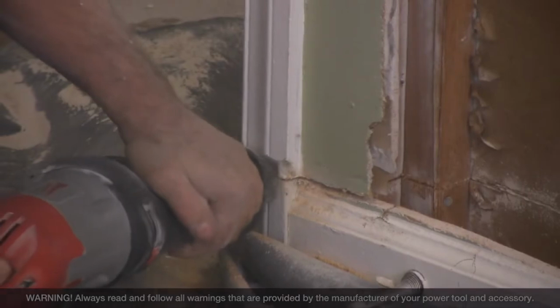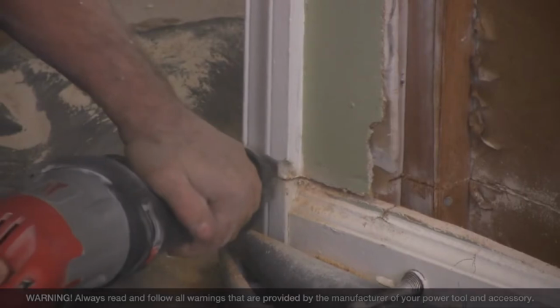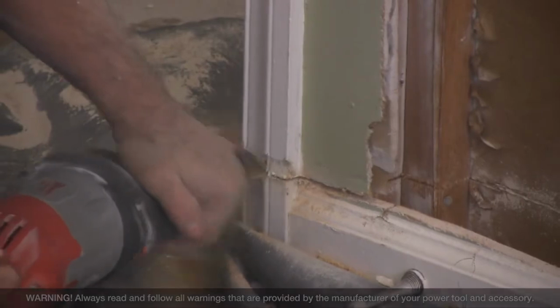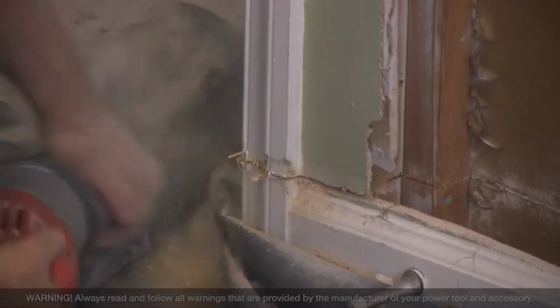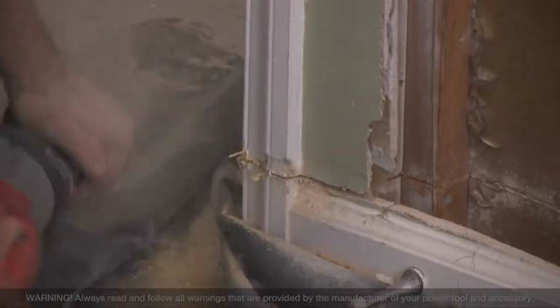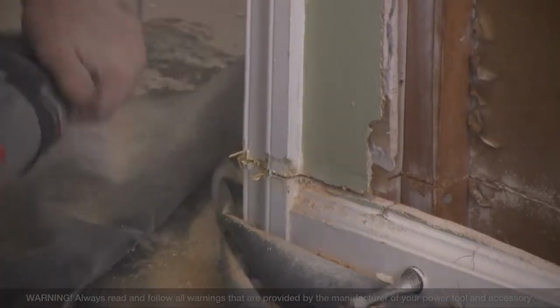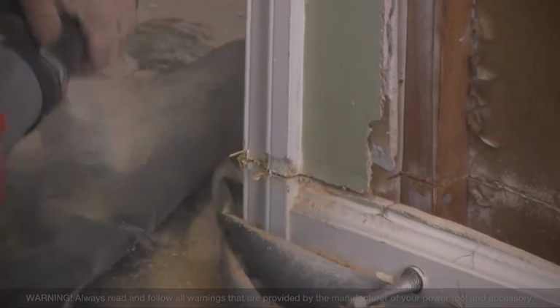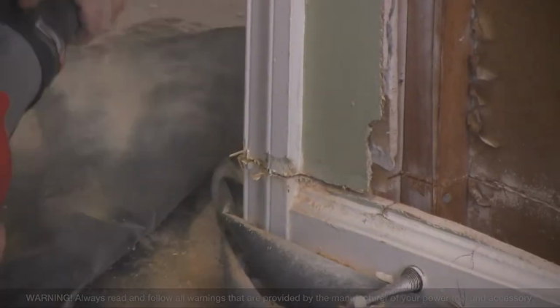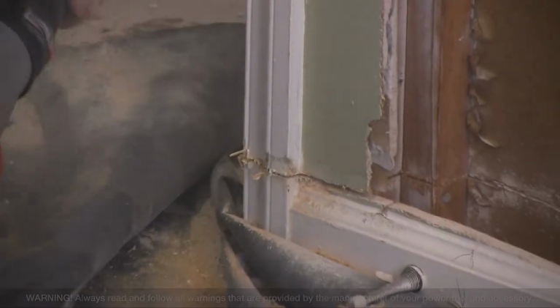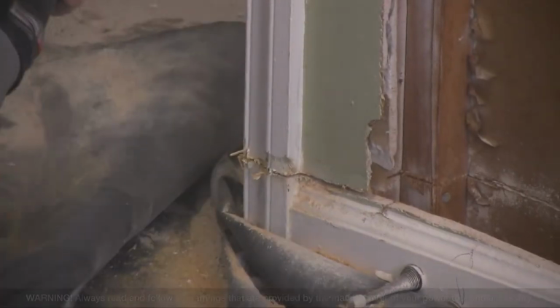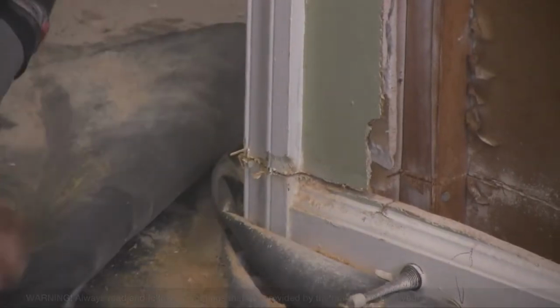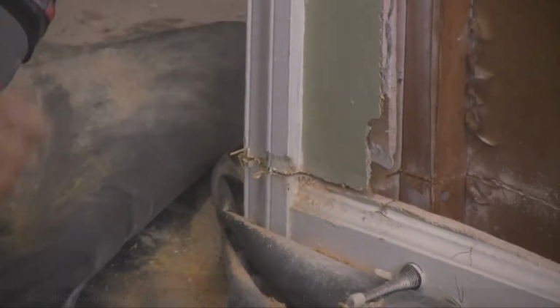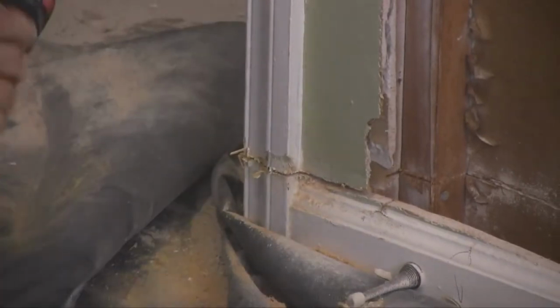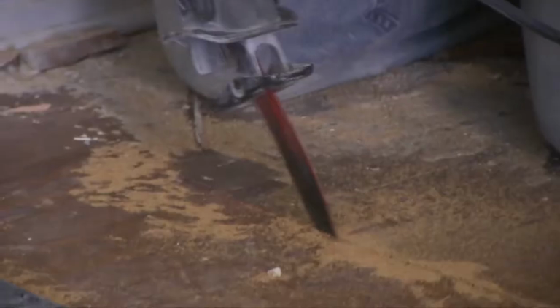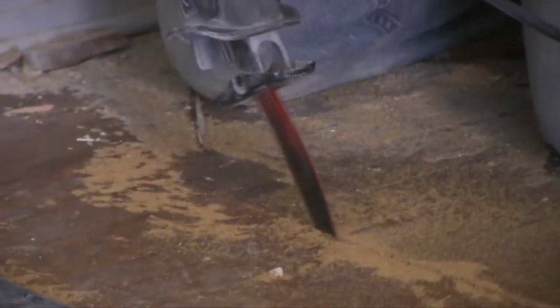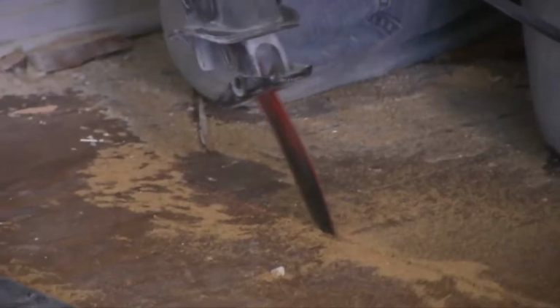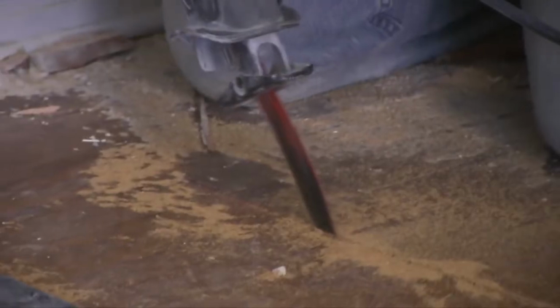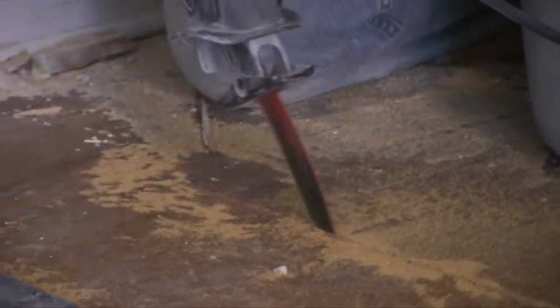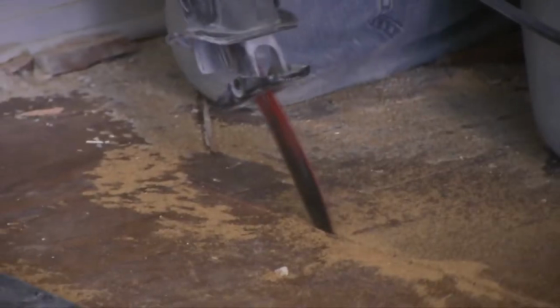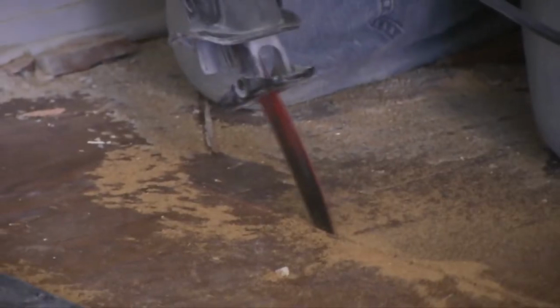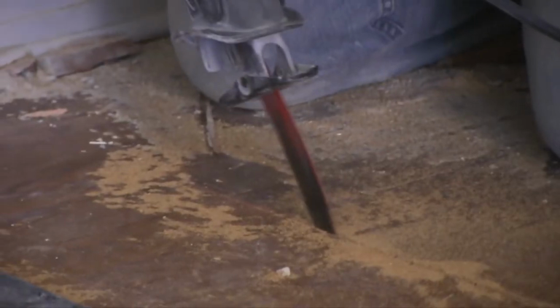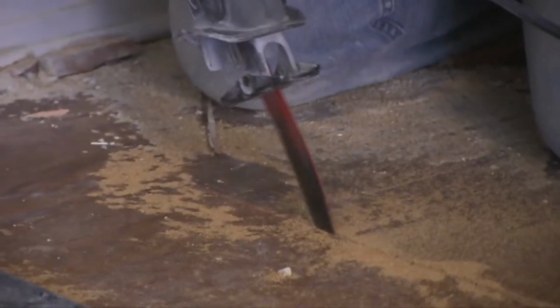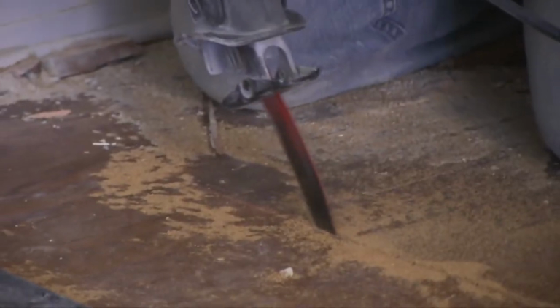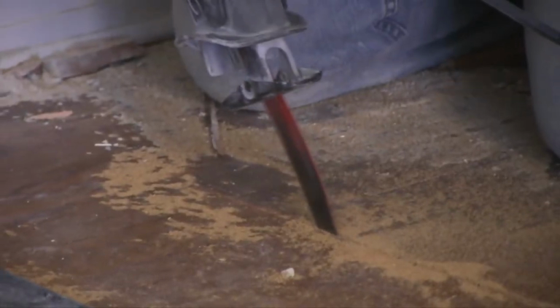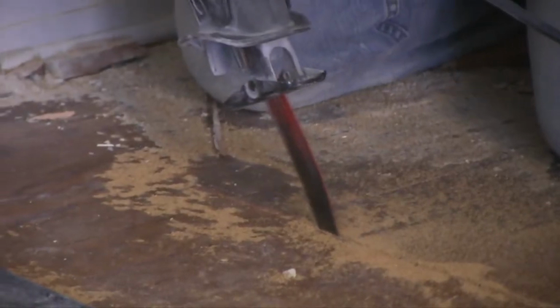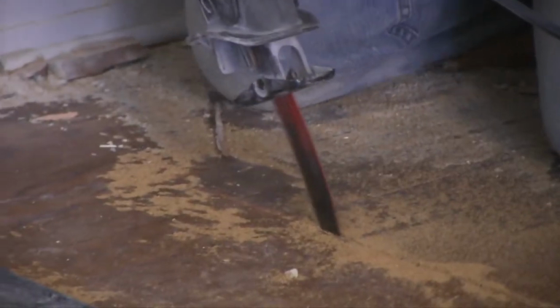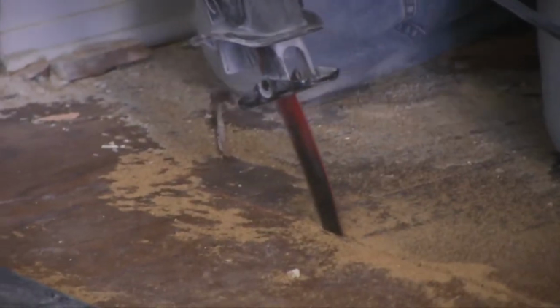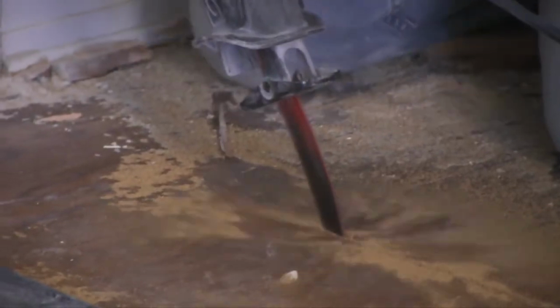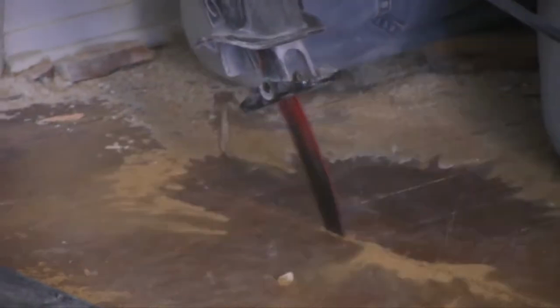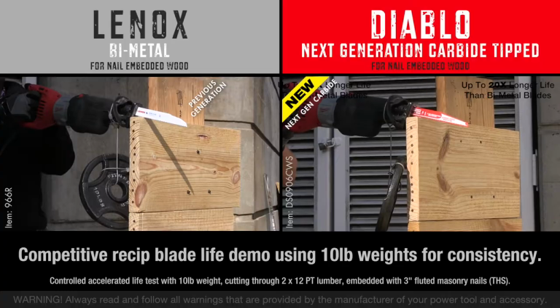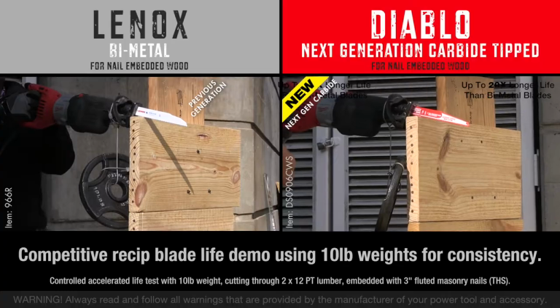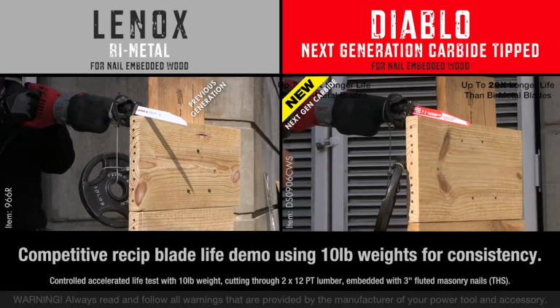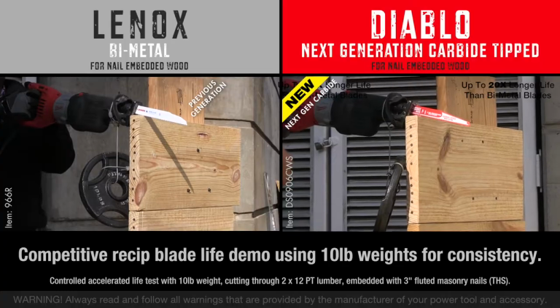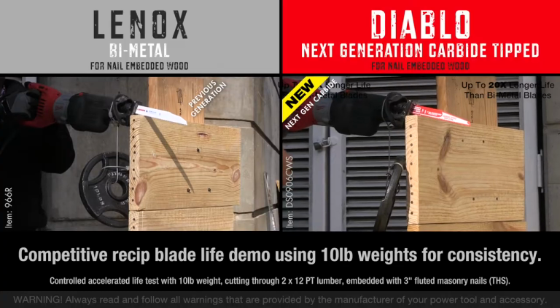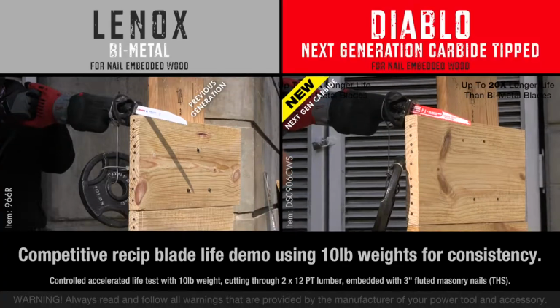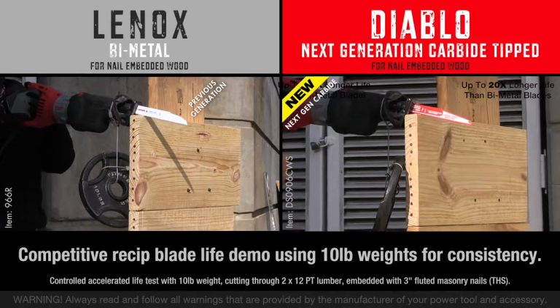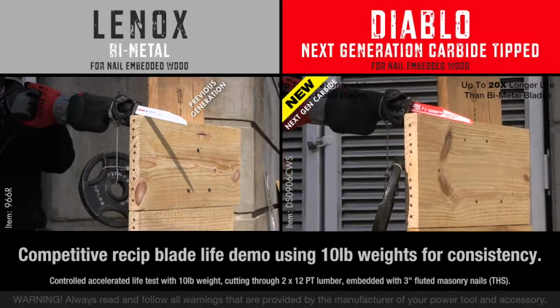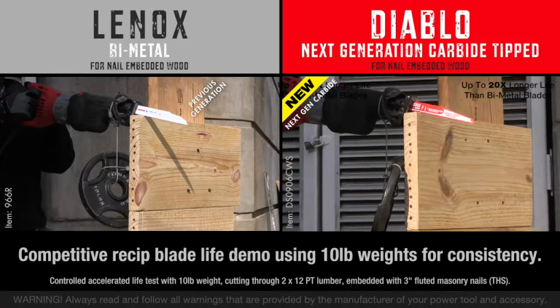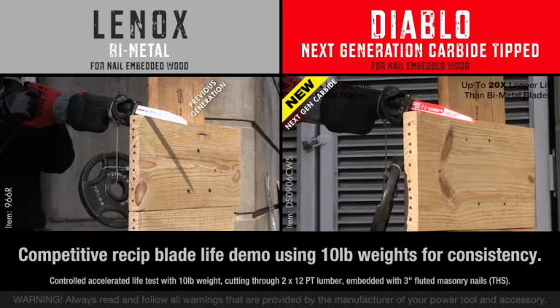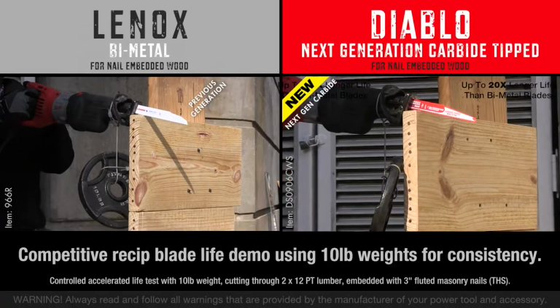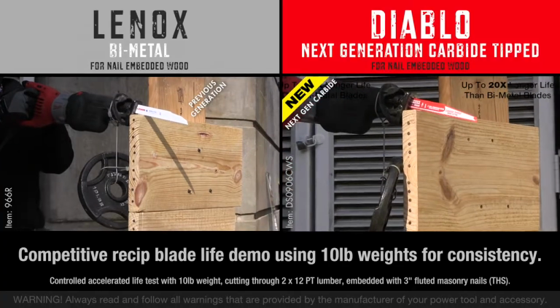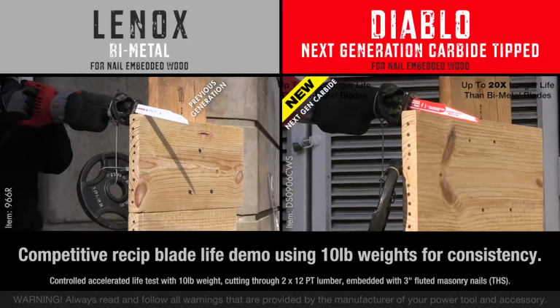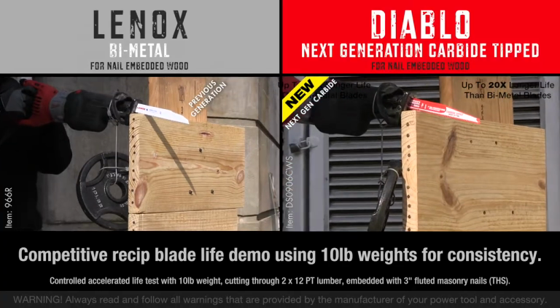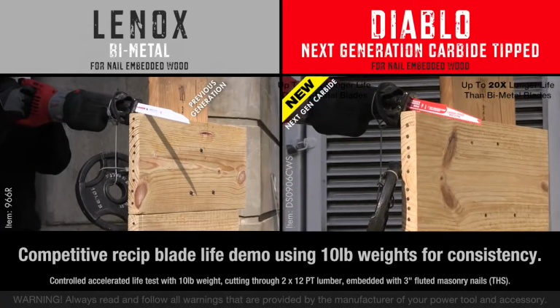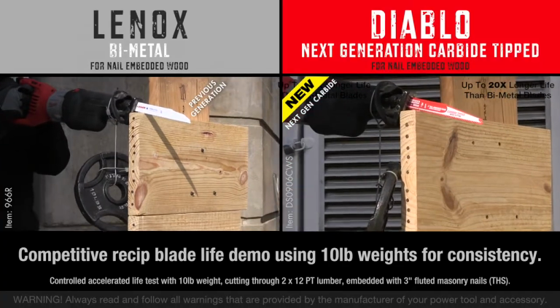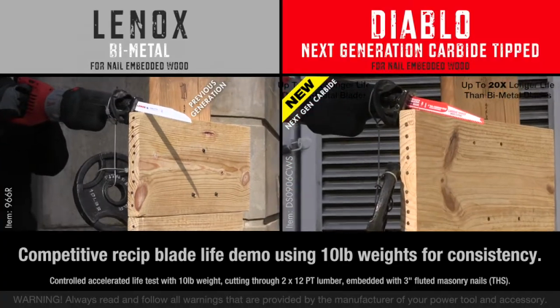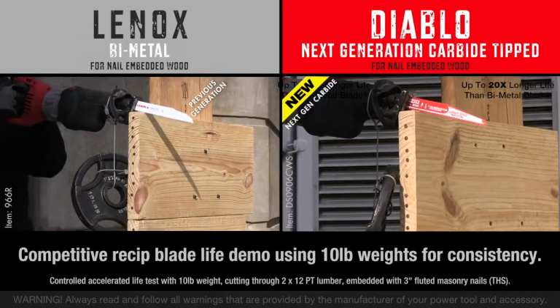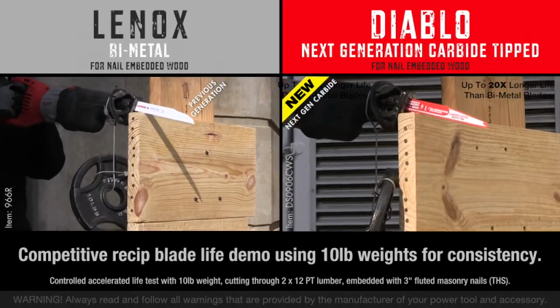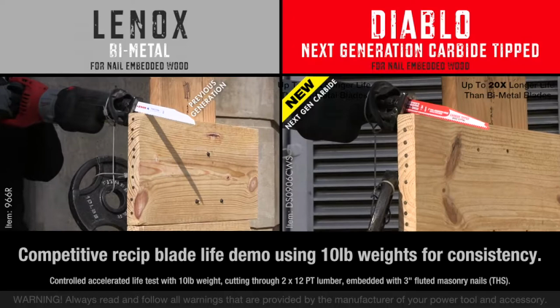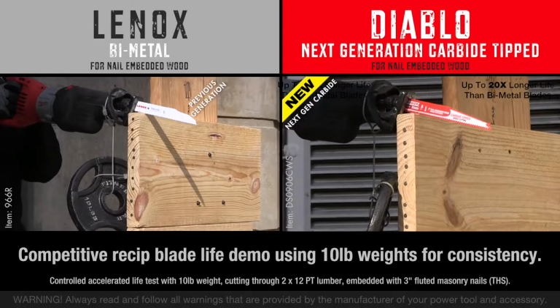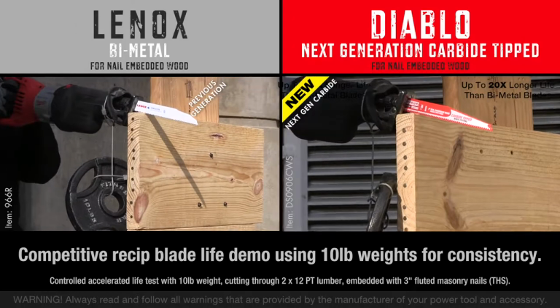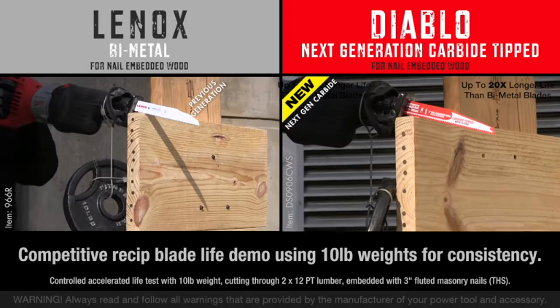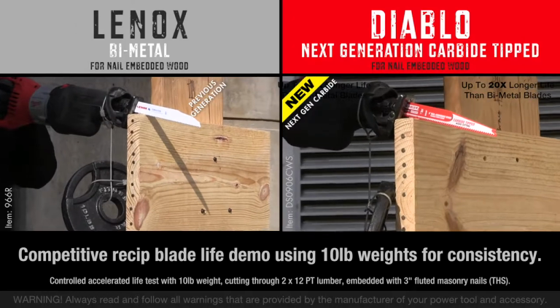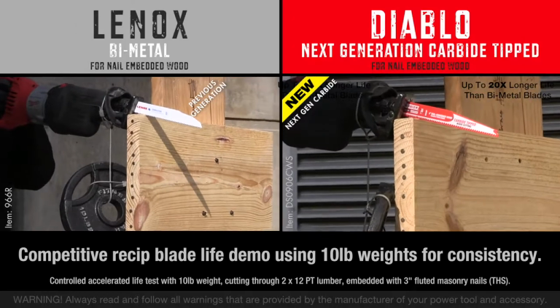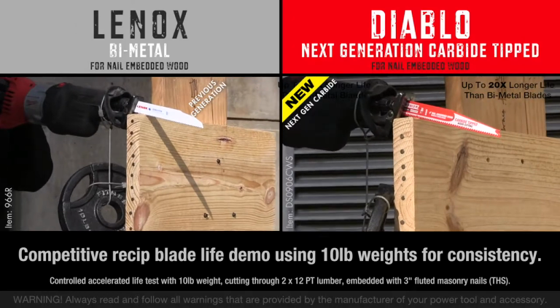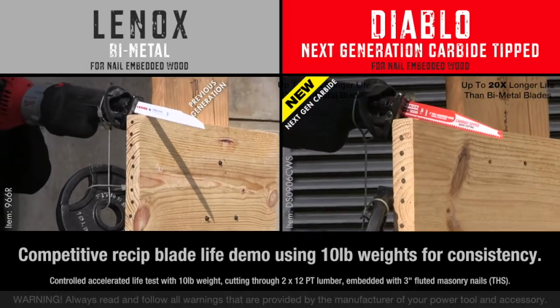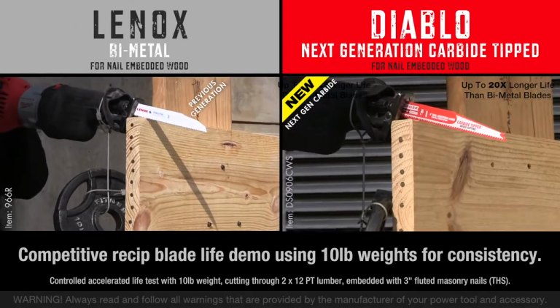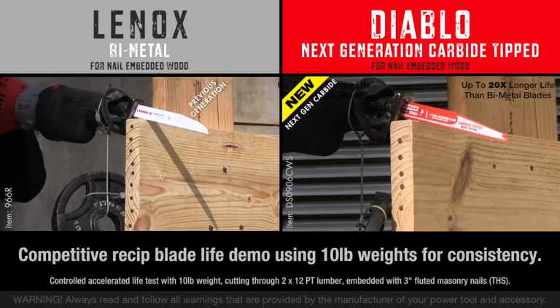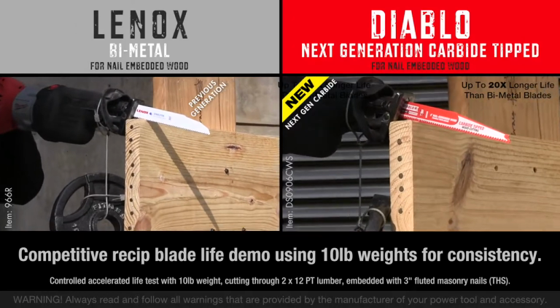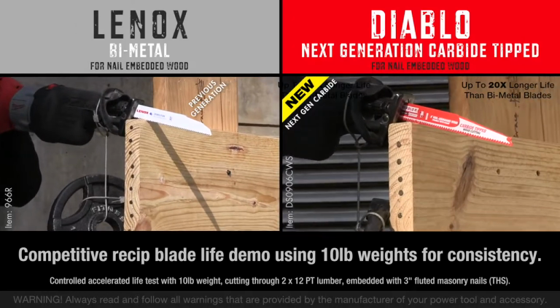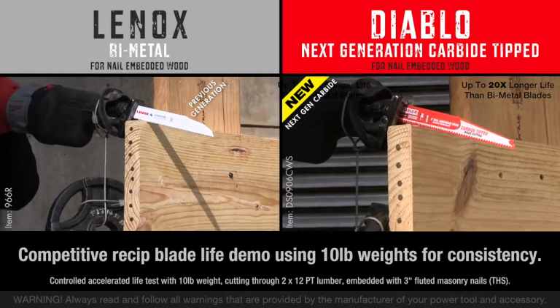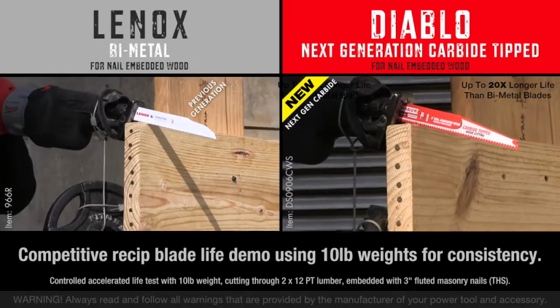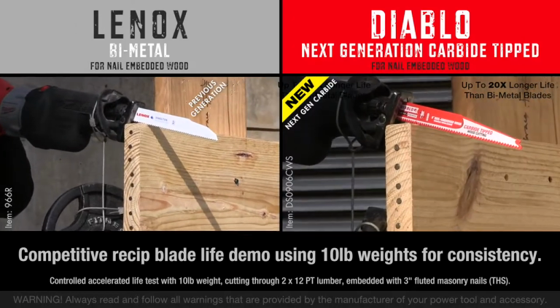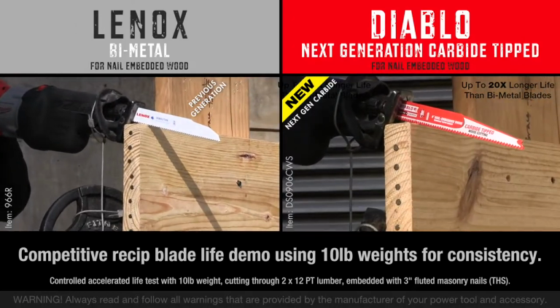be sure to pick up Diablo's Demo Demon Next Generation Carbide Tip Recip Blade — the only blade that's sure to meet the challenge.